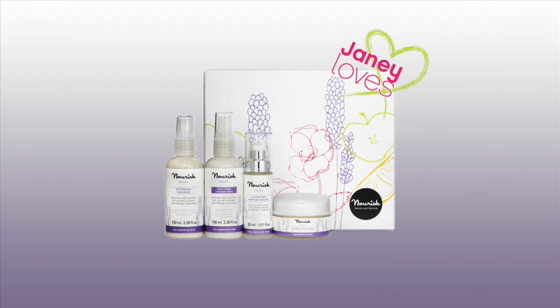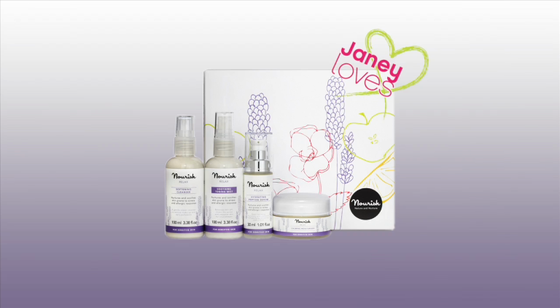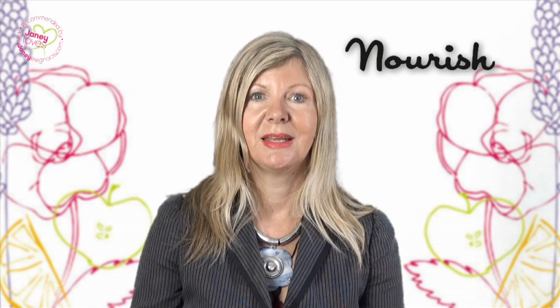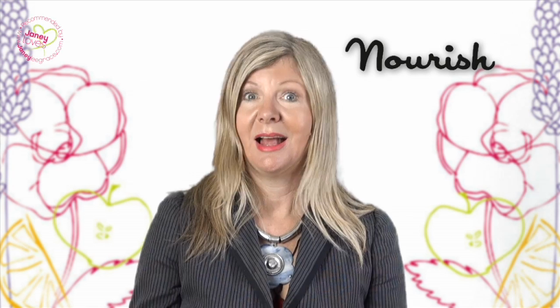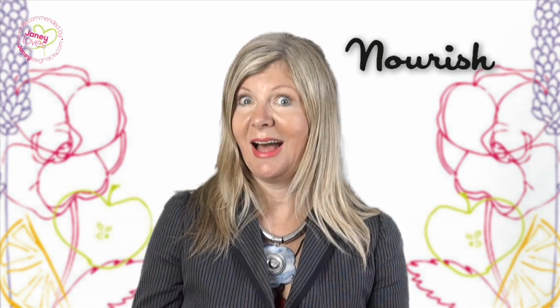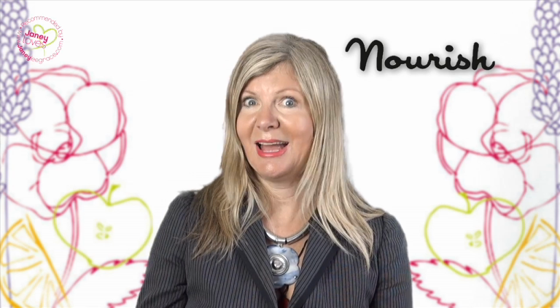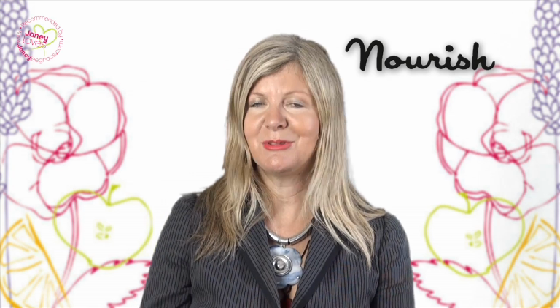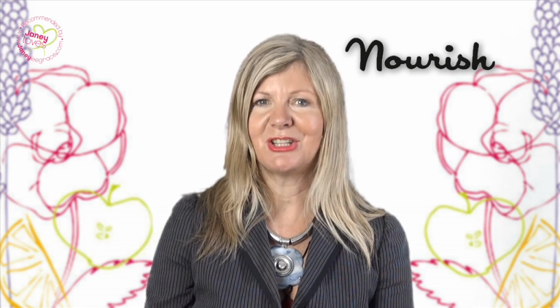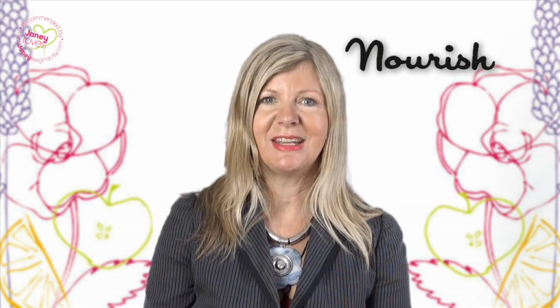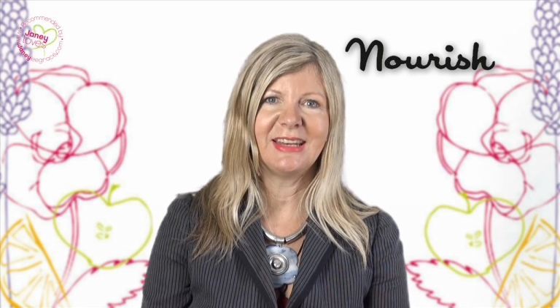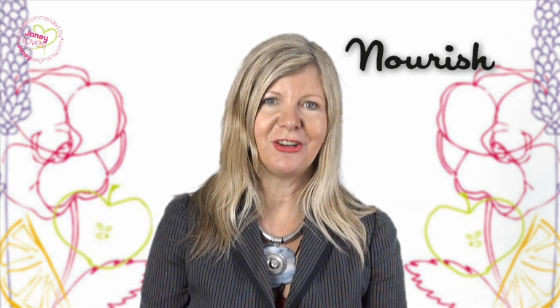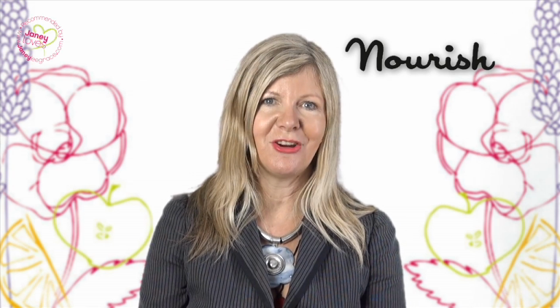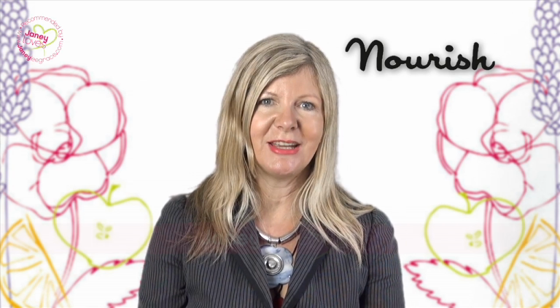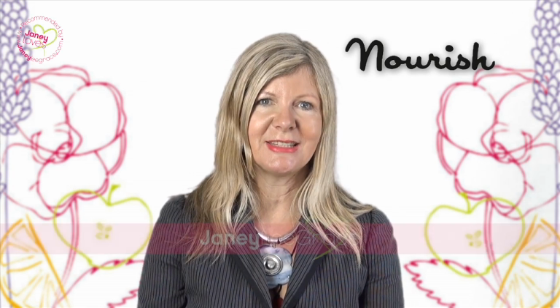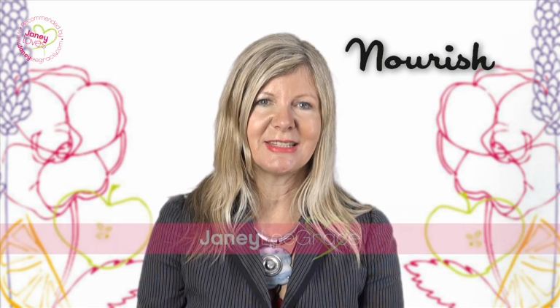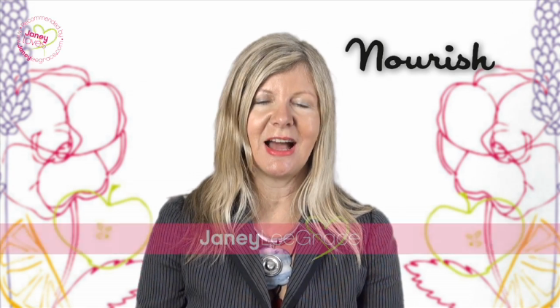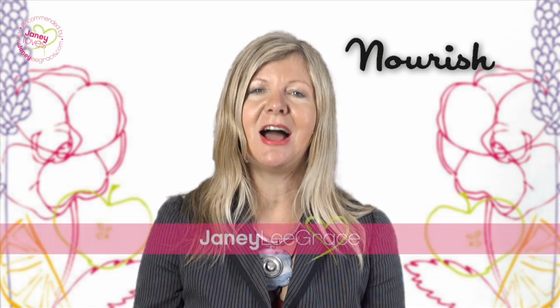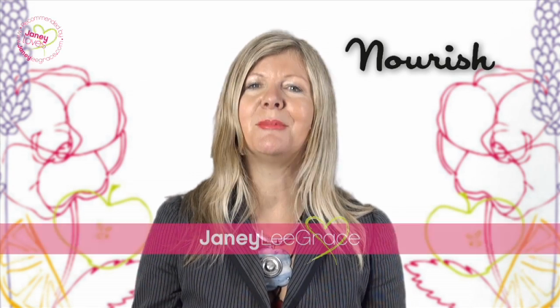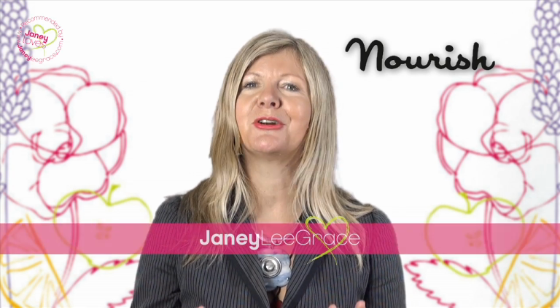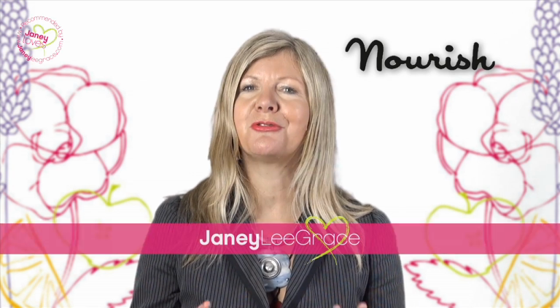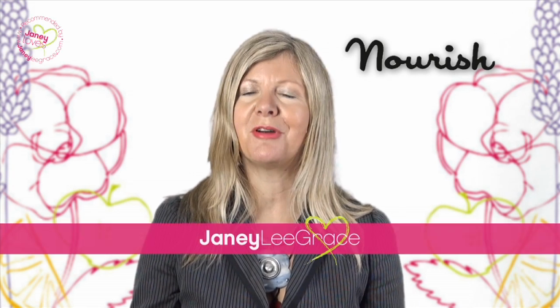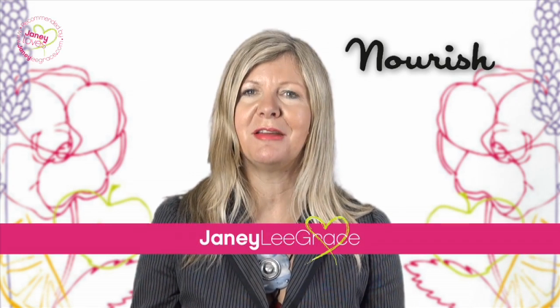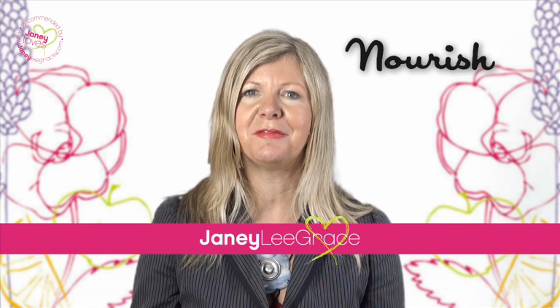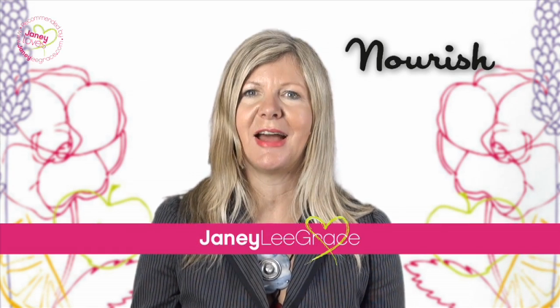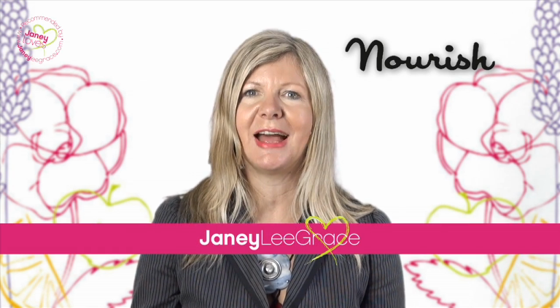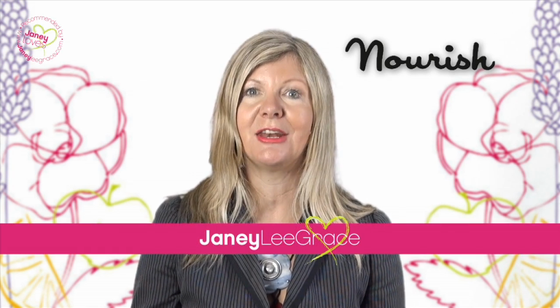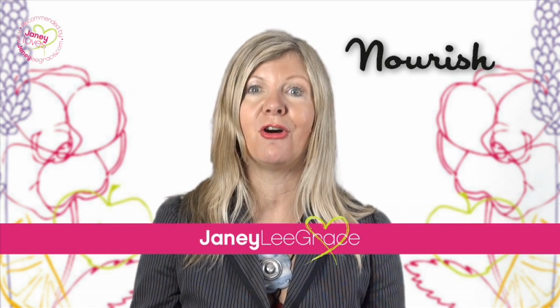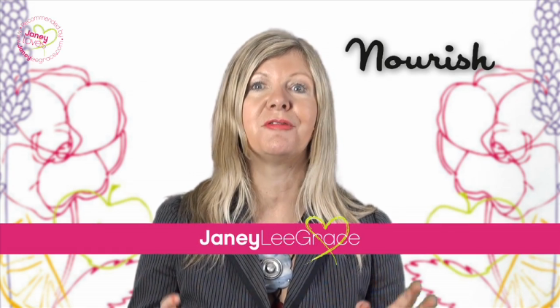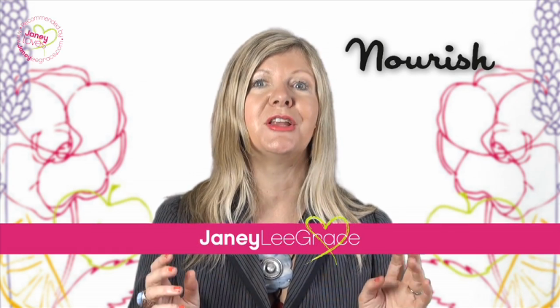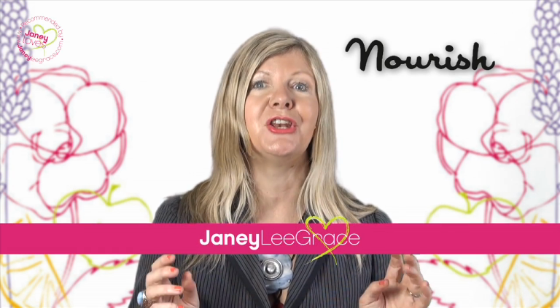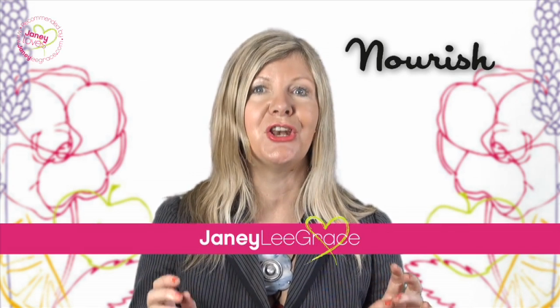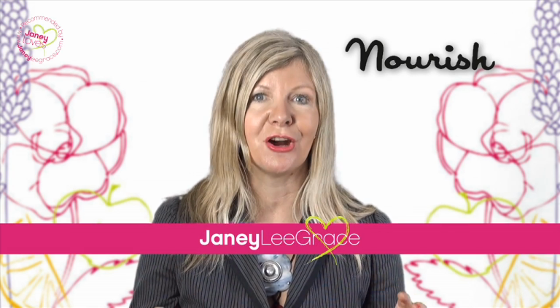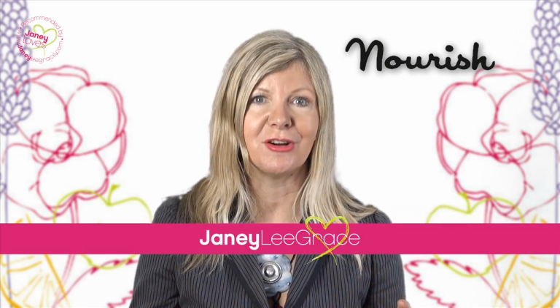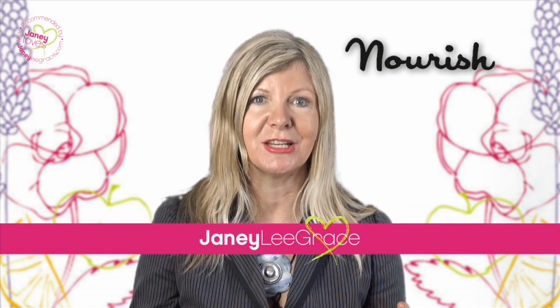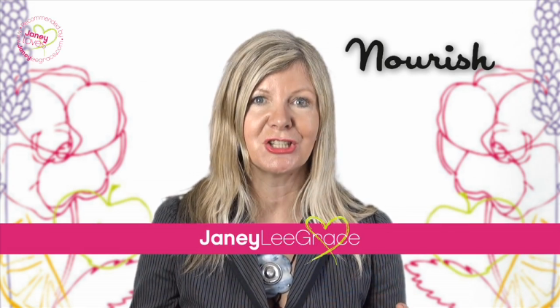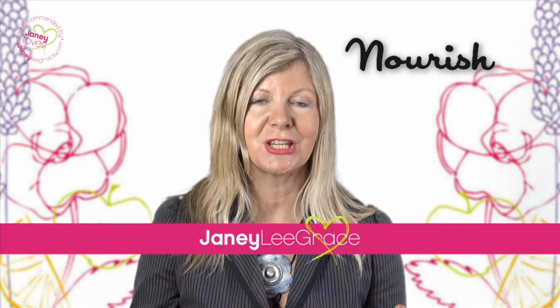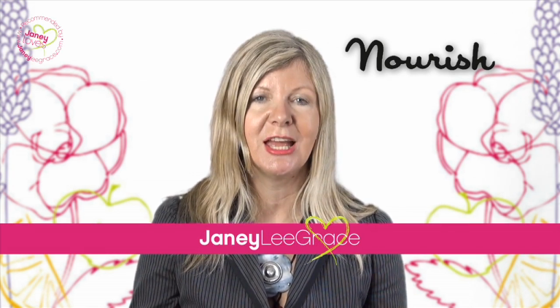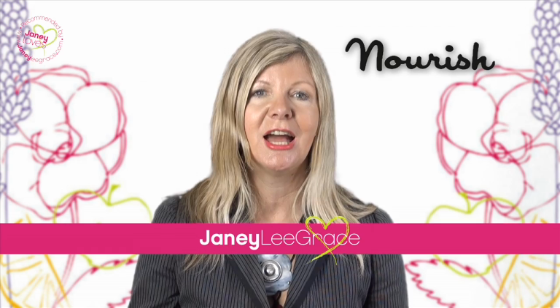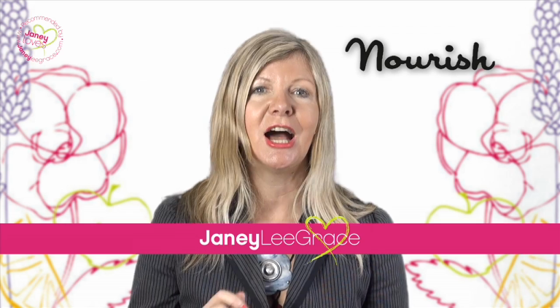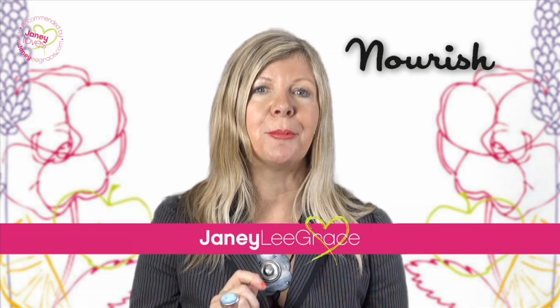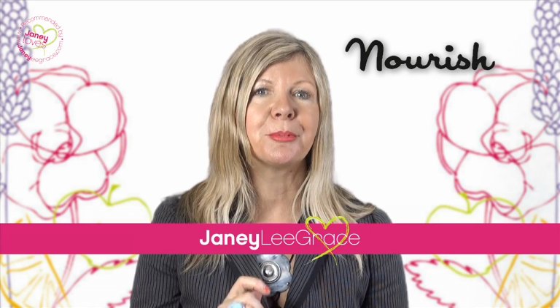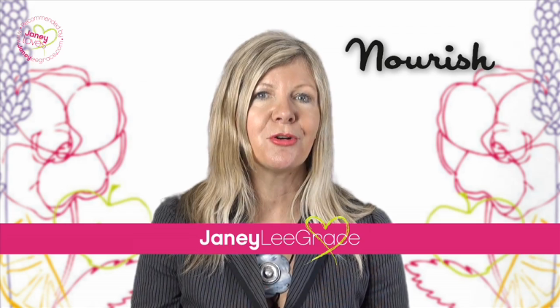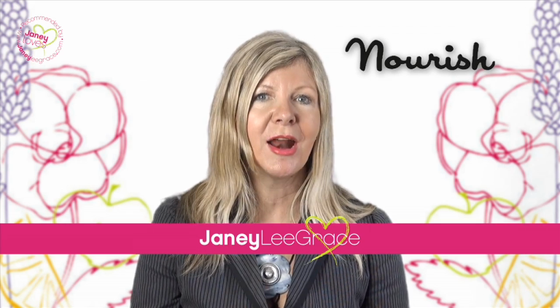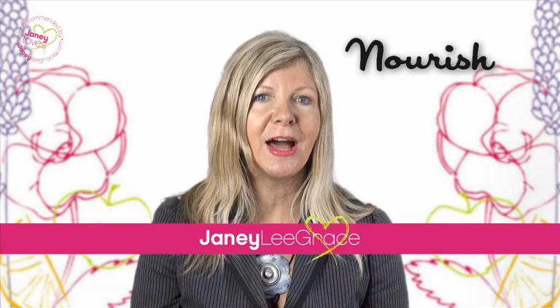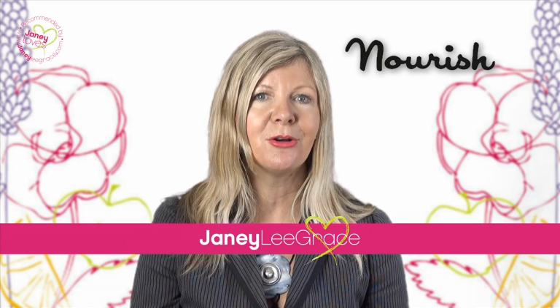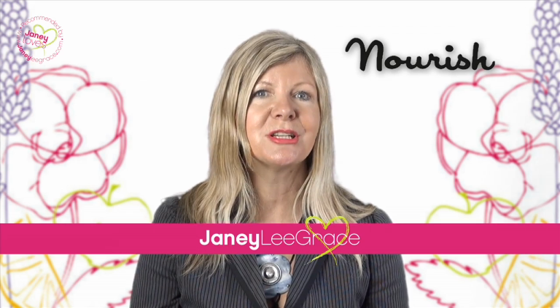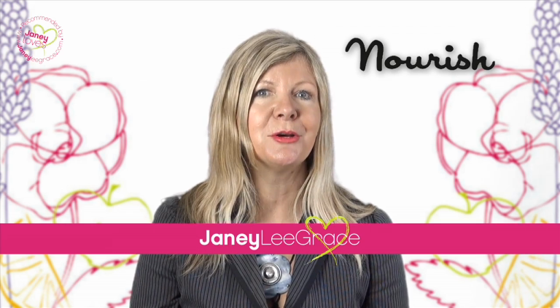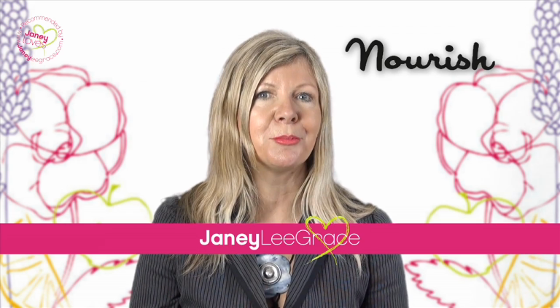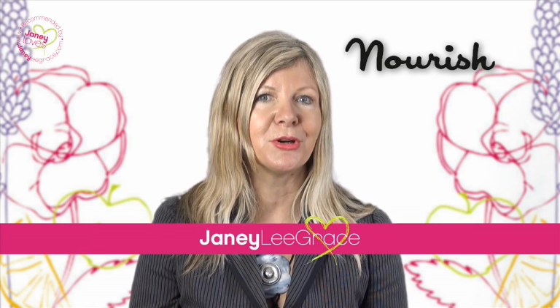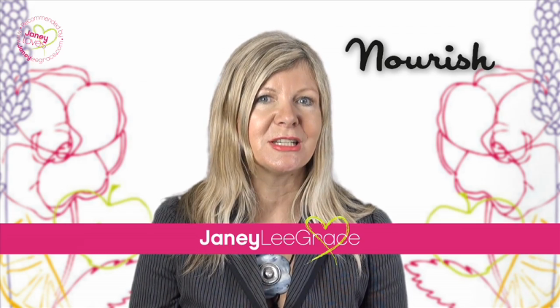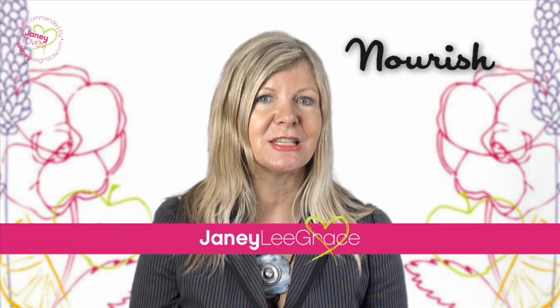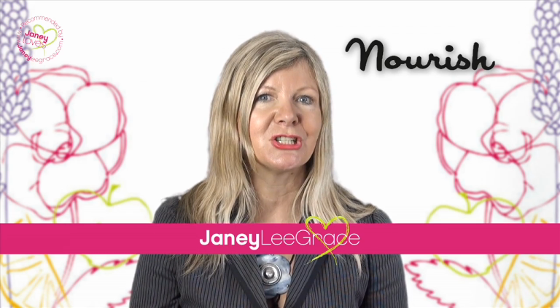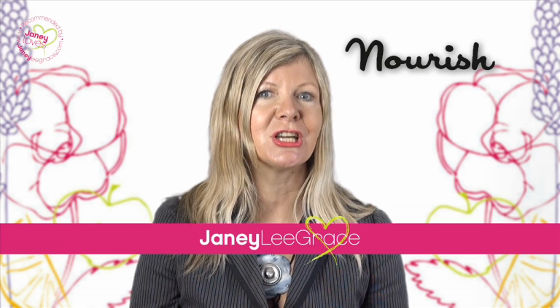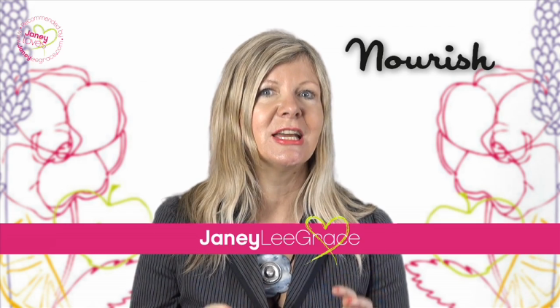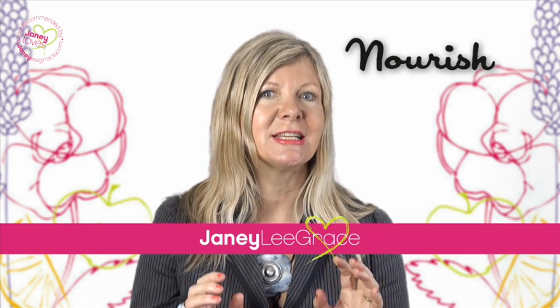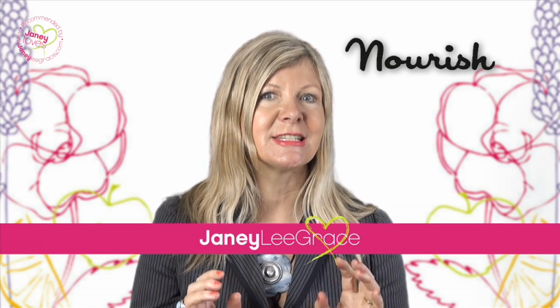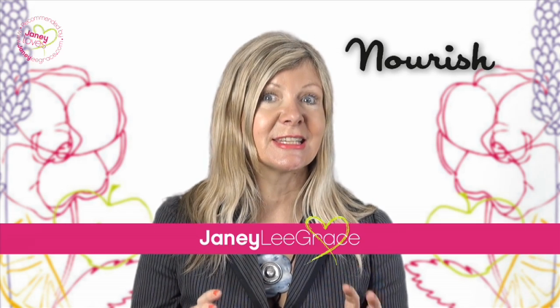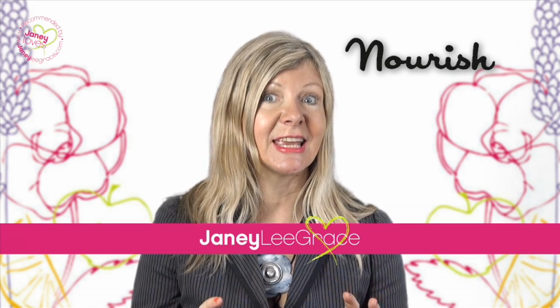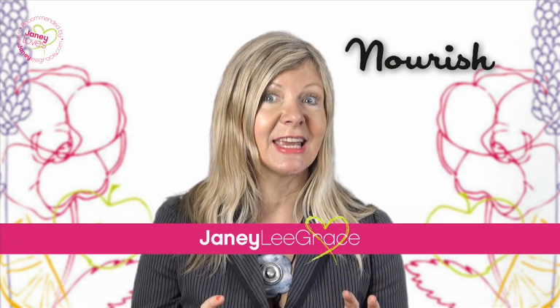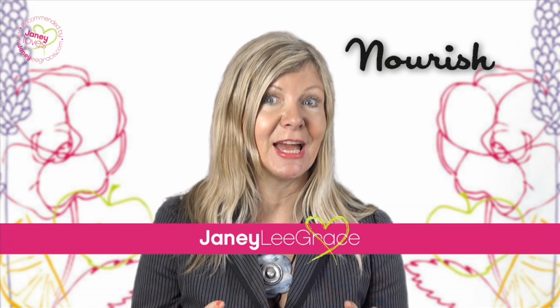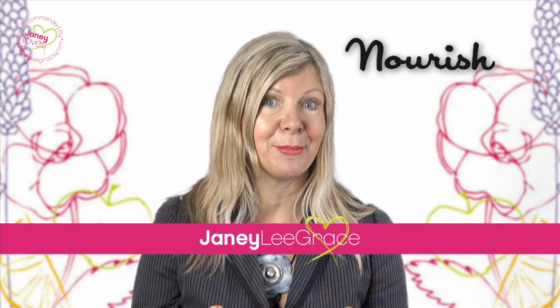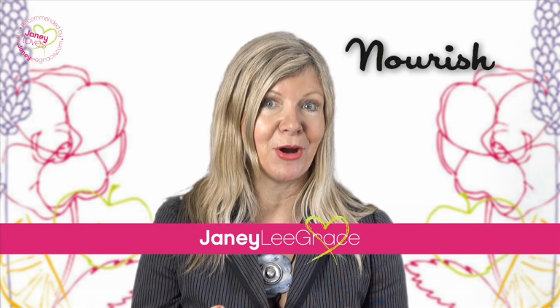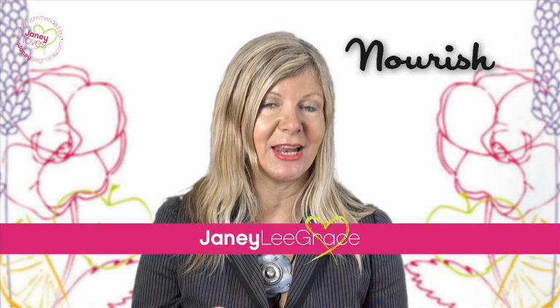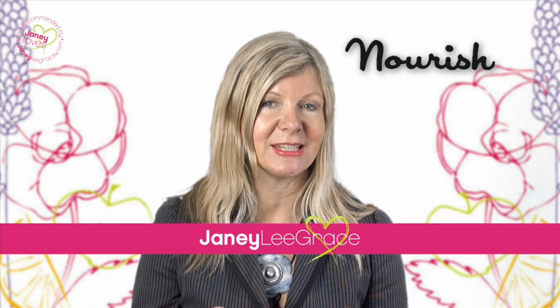Hi, I'm Jane Lee Grace. I am a great fan of Nourish, a proud British skincare brand.